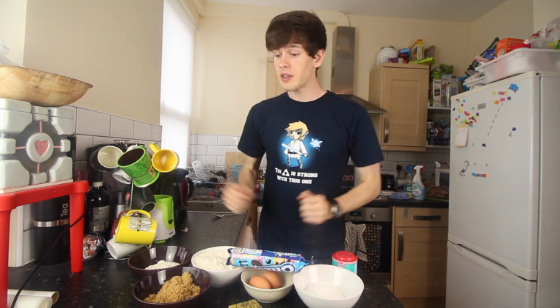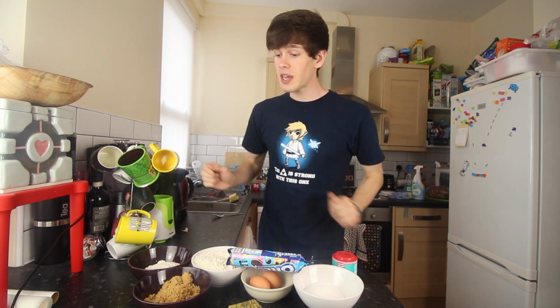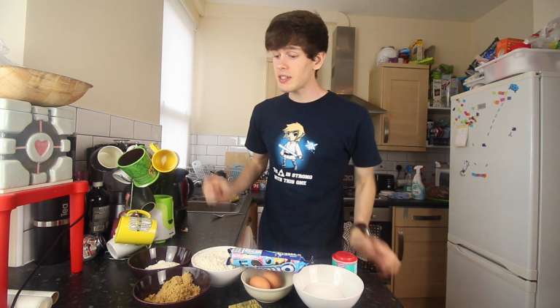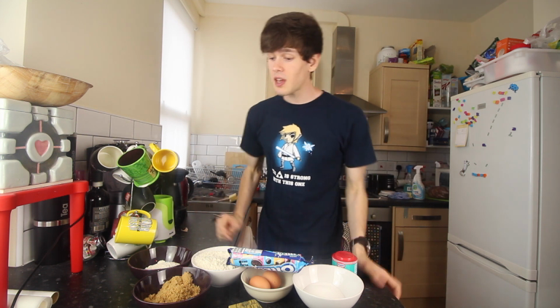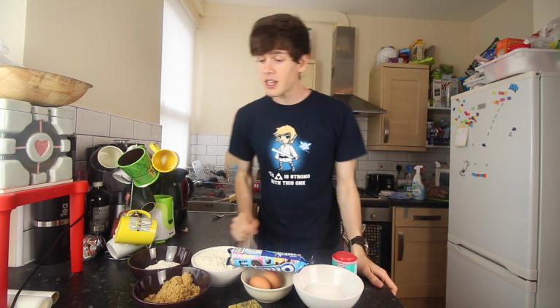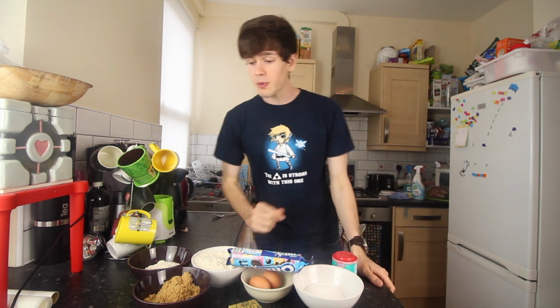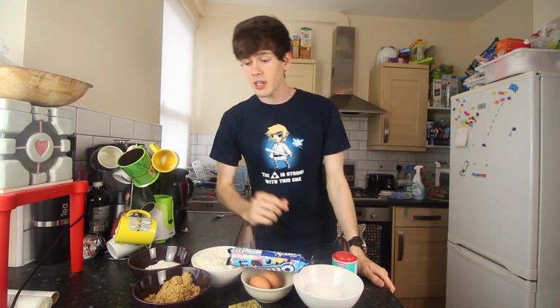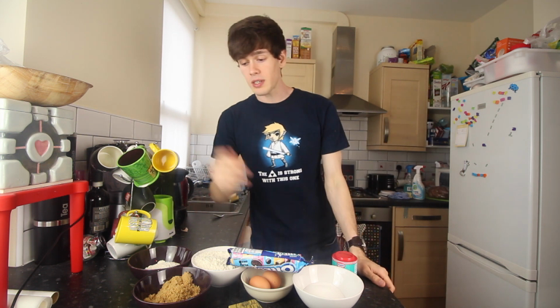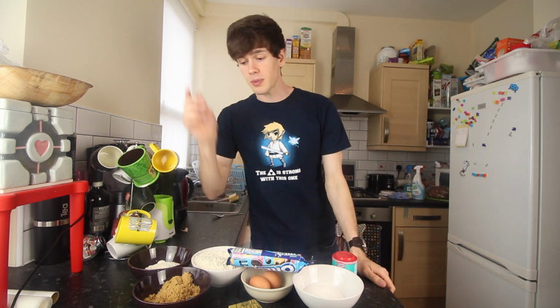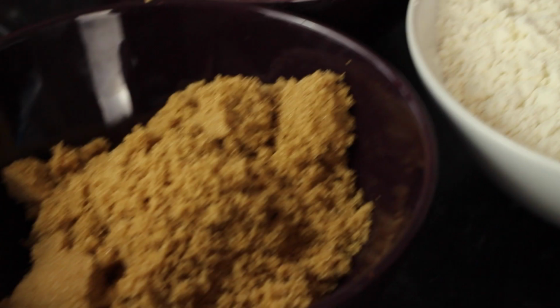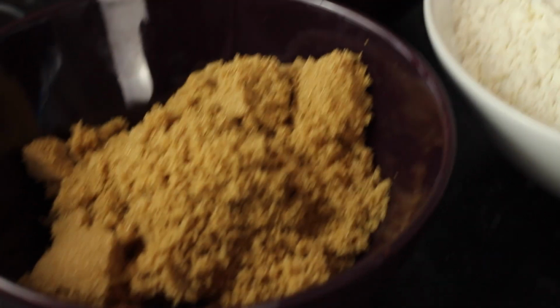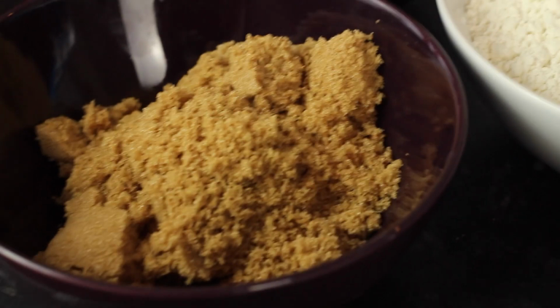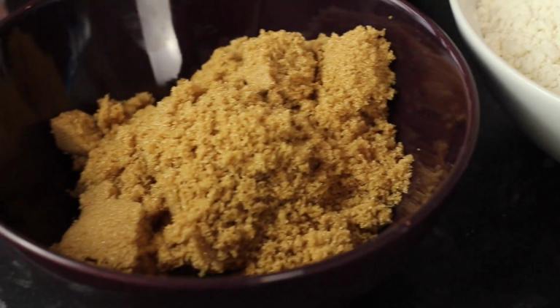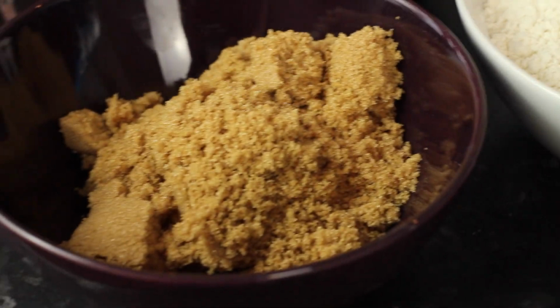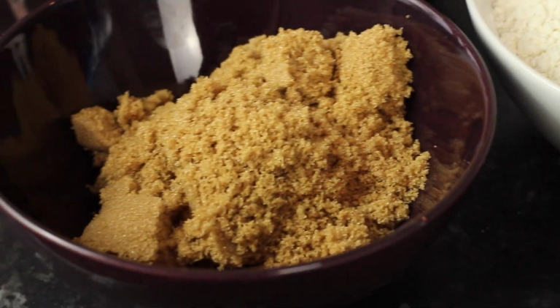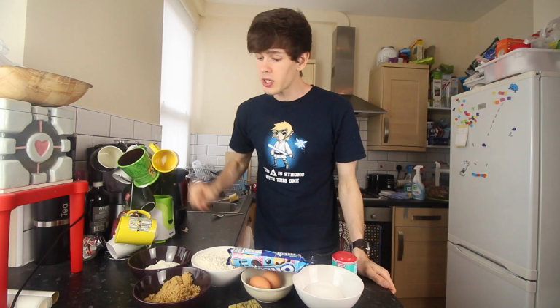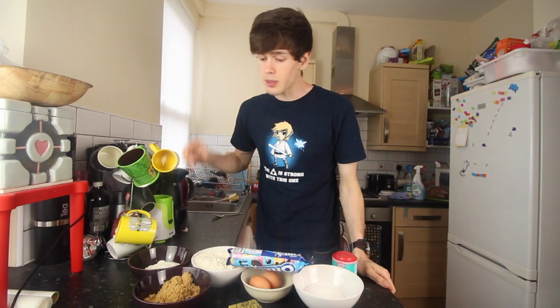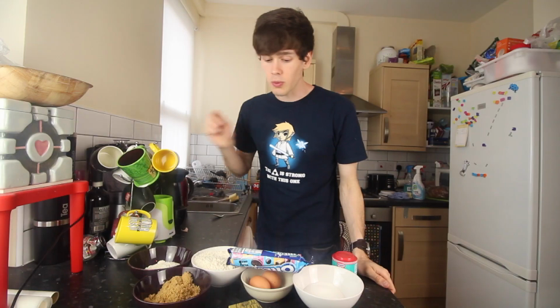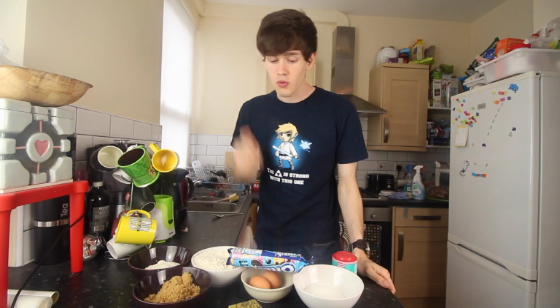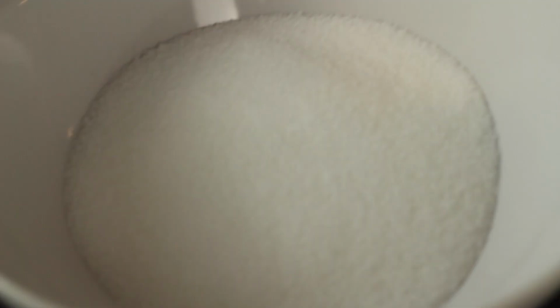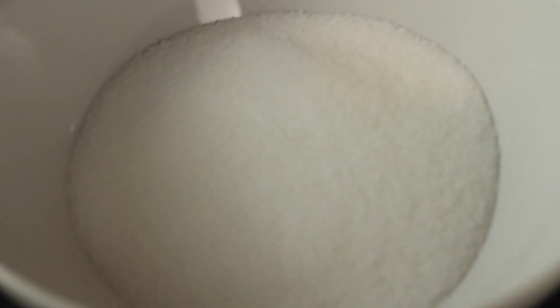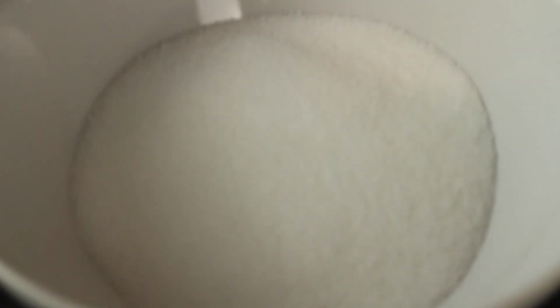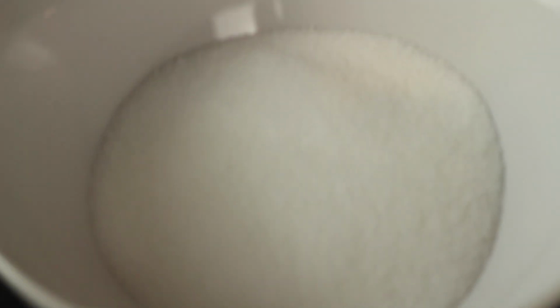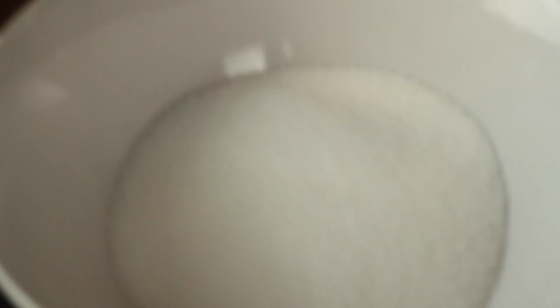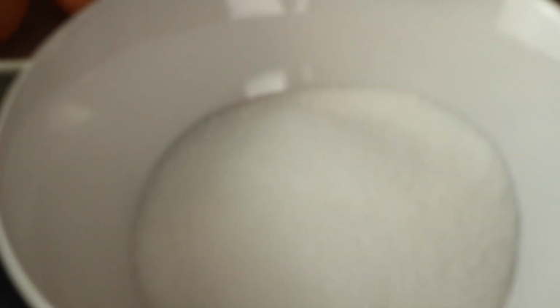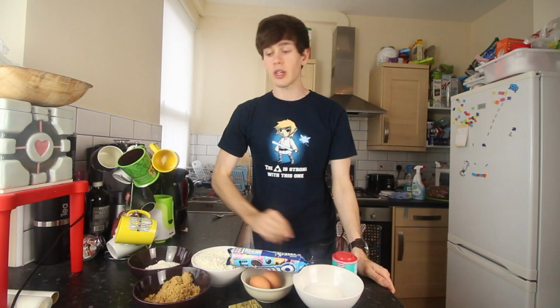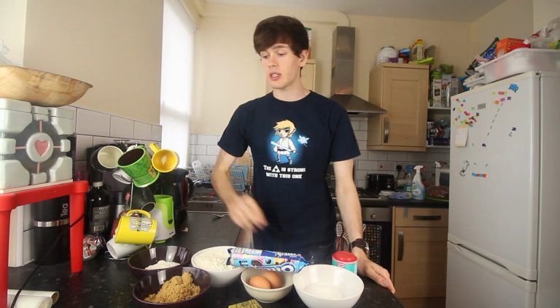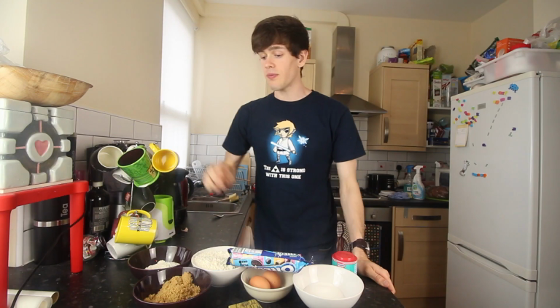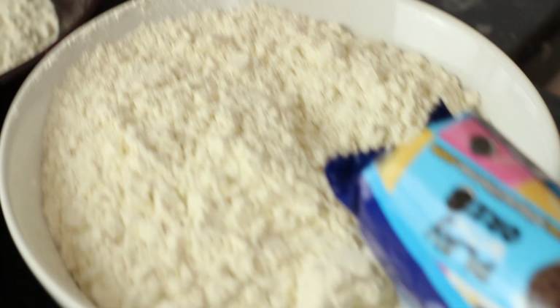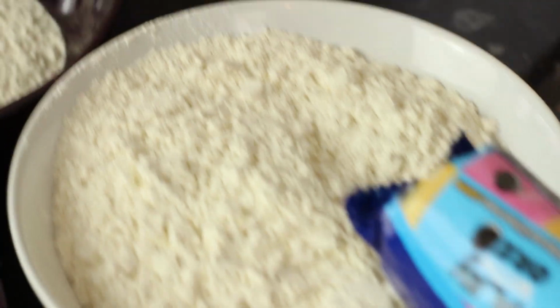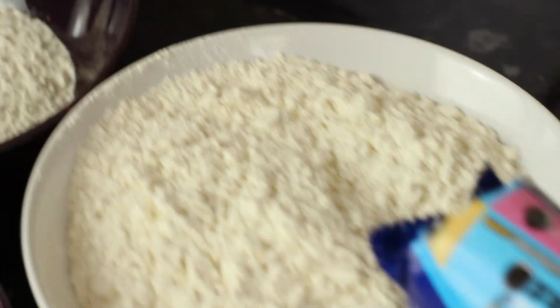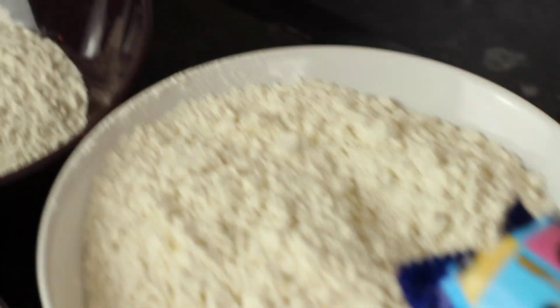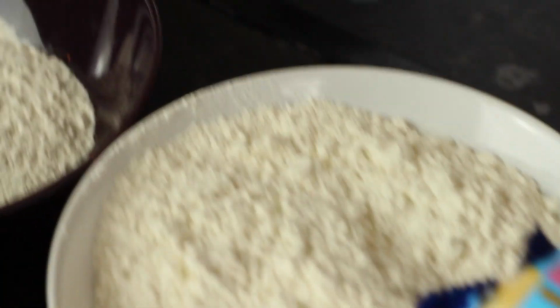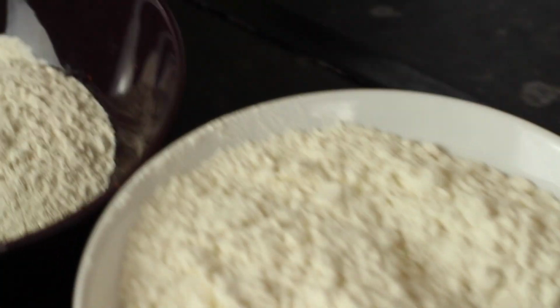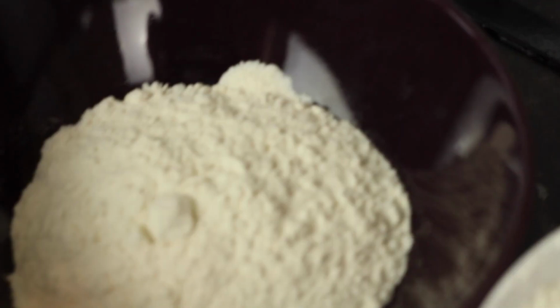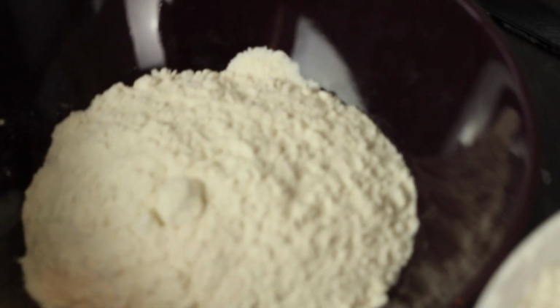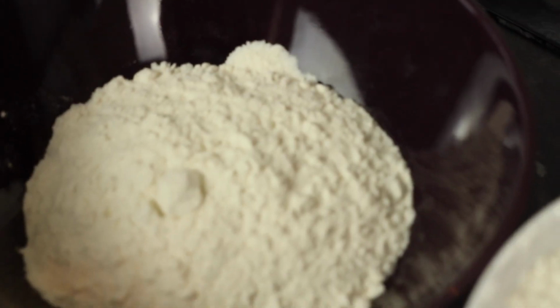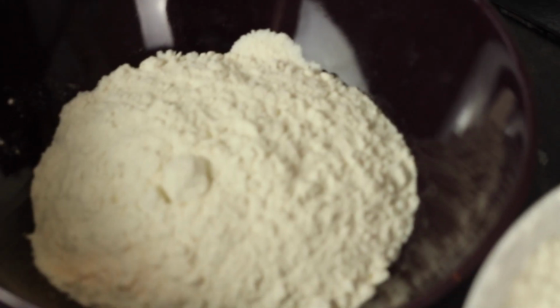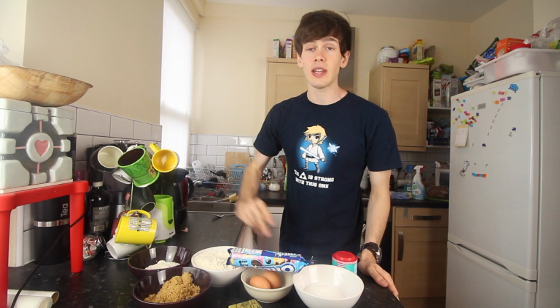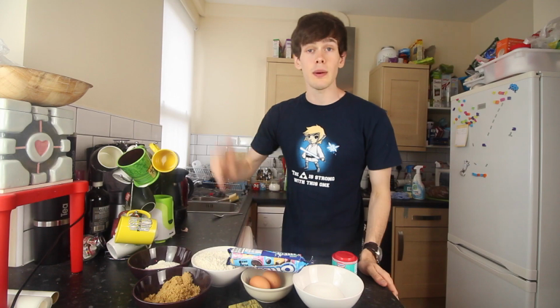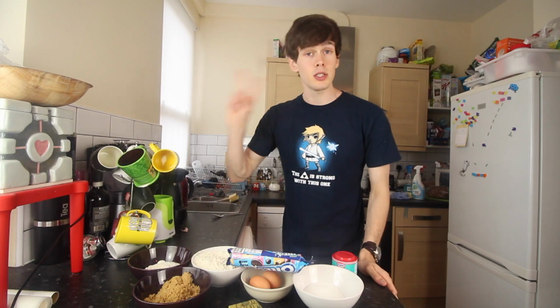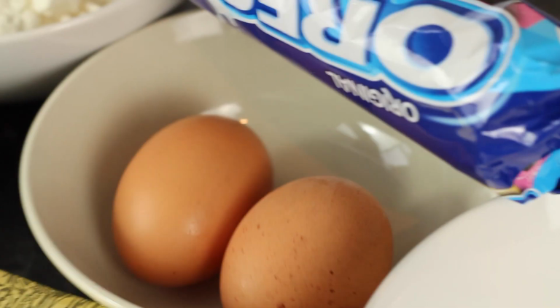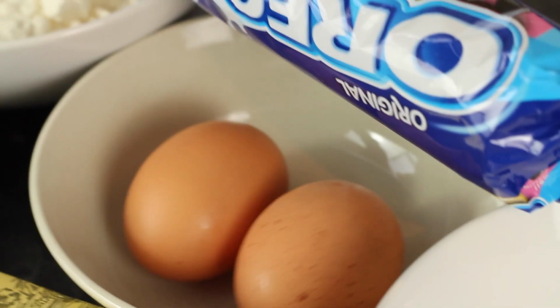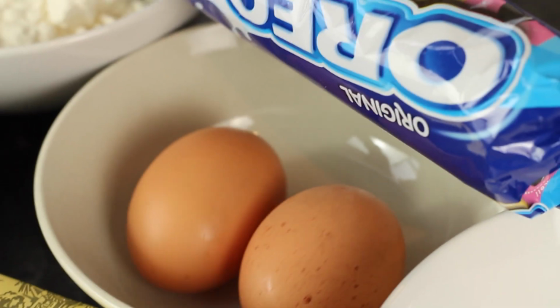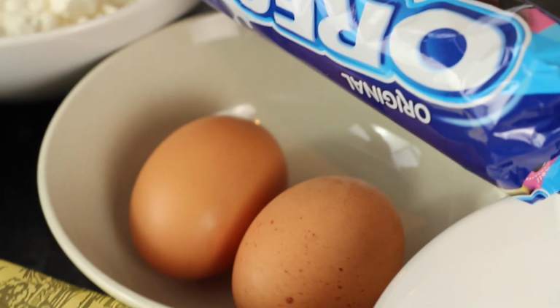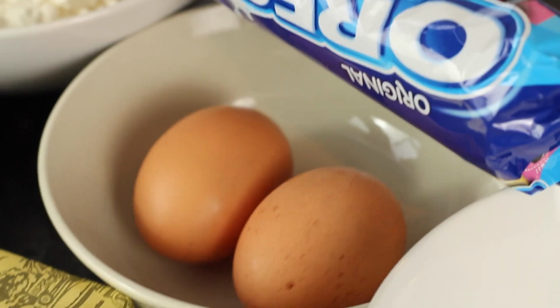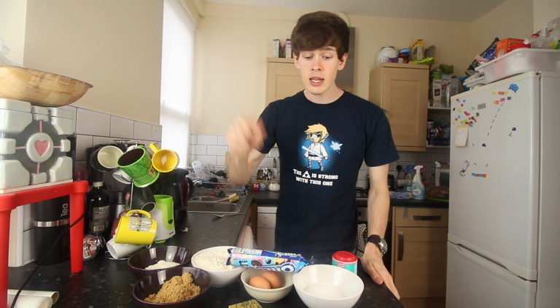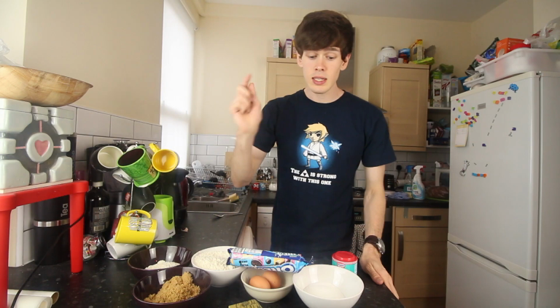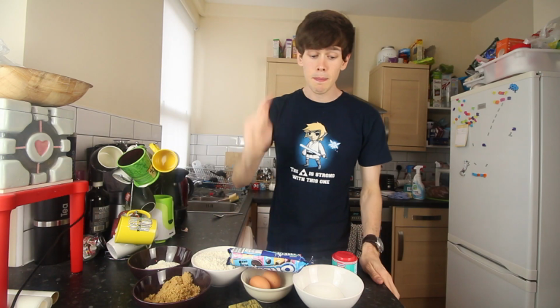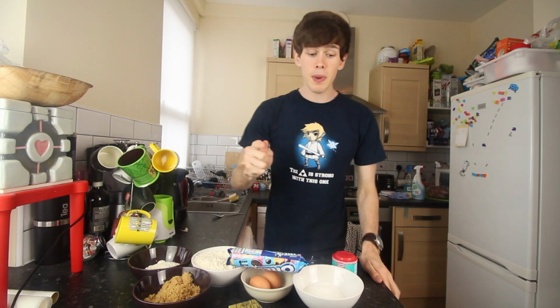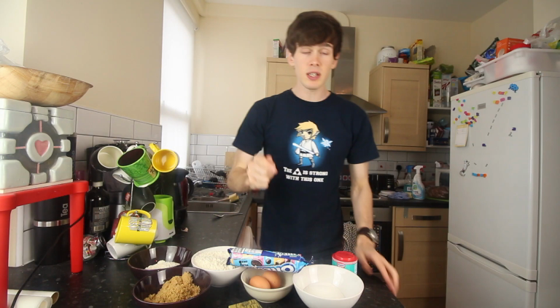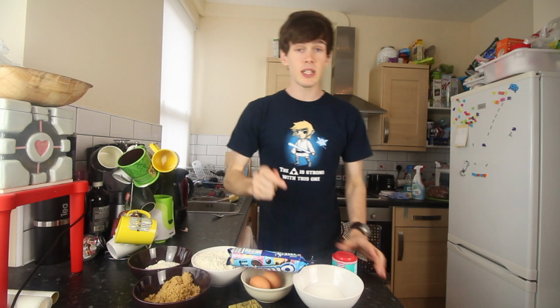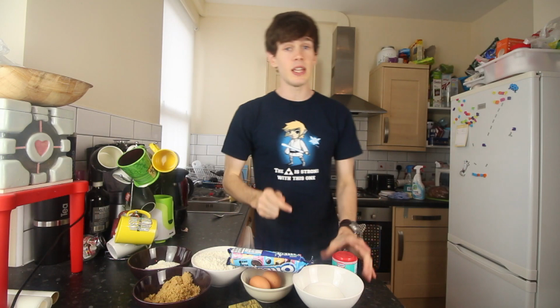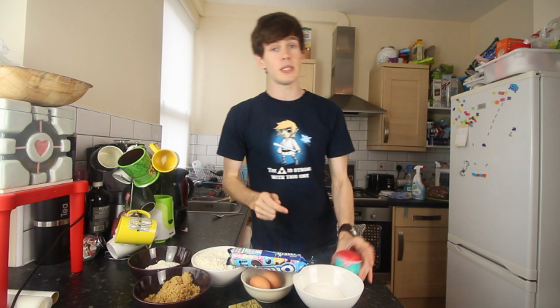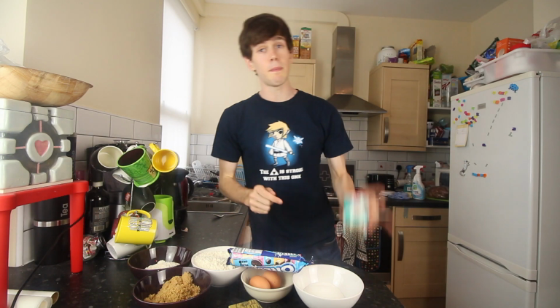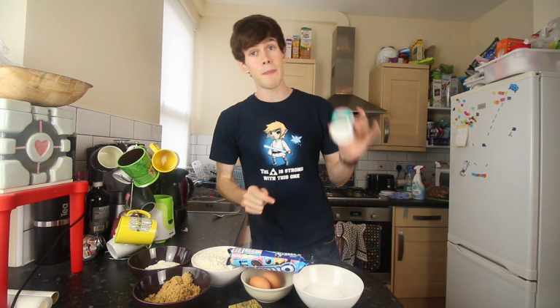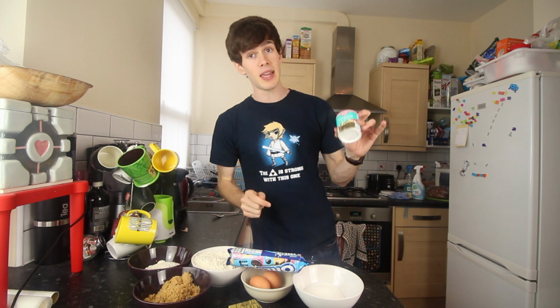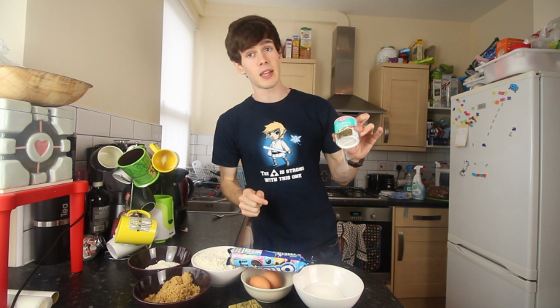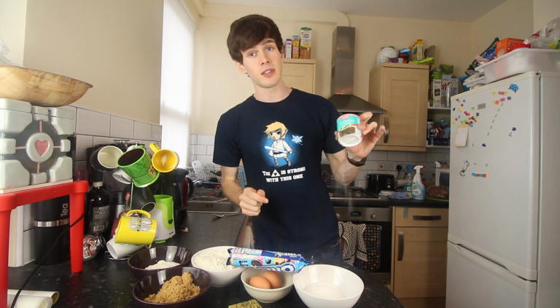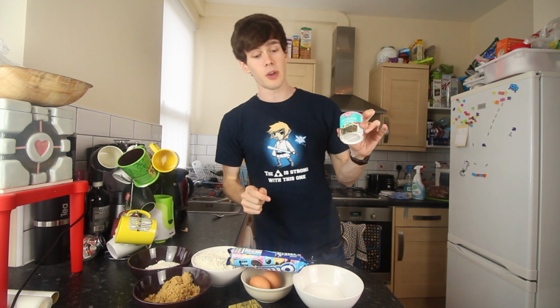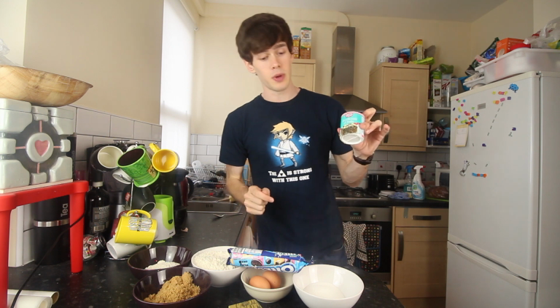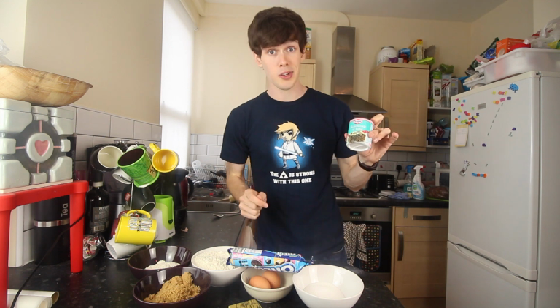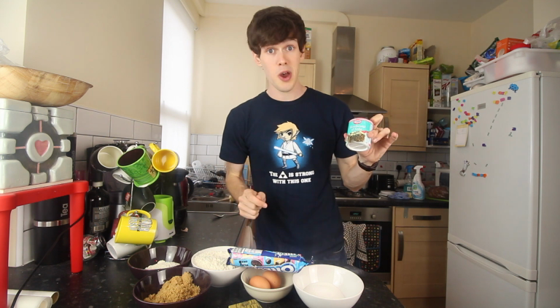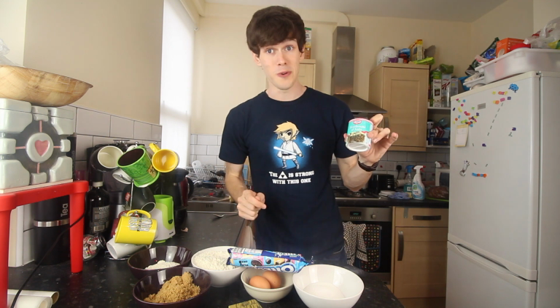To get started we need some soft brown sugar, some granulated sugar, some flour, some self raising flour, 2 eggs, some butter and some baking soda. Let's go!